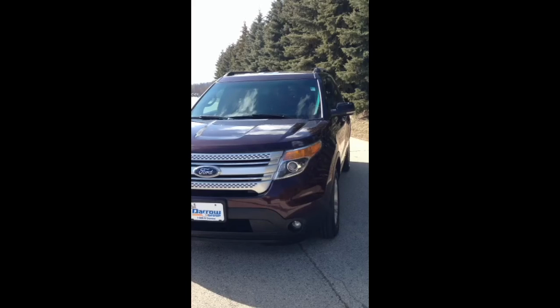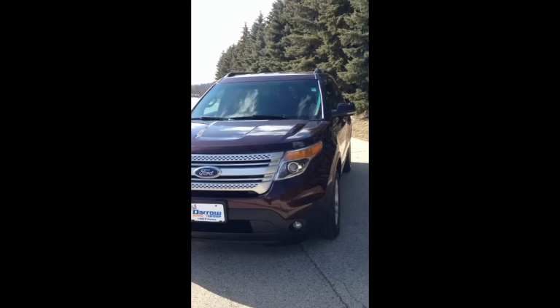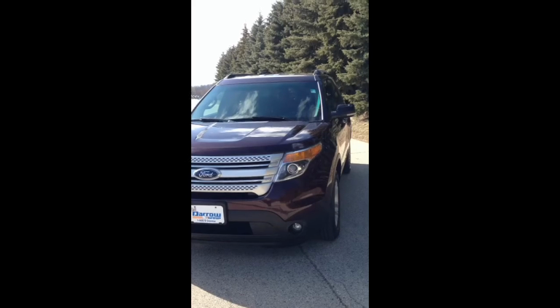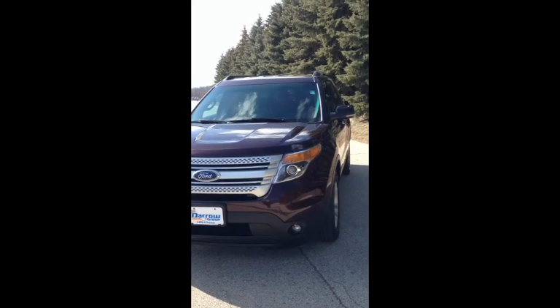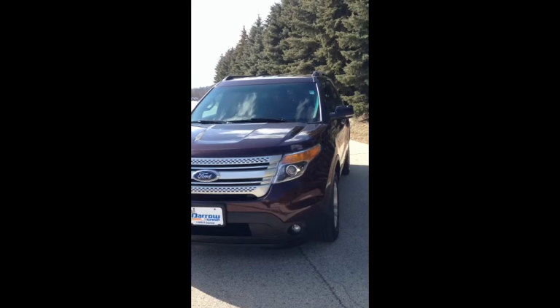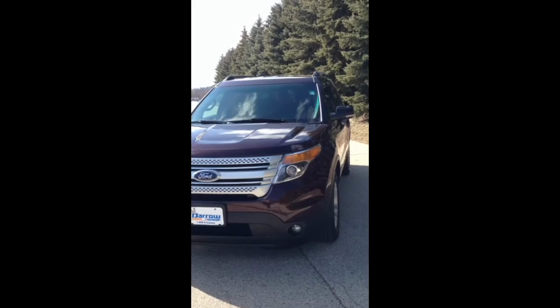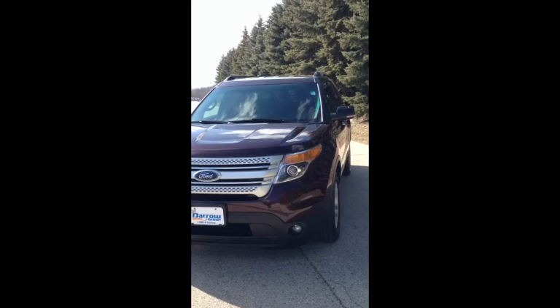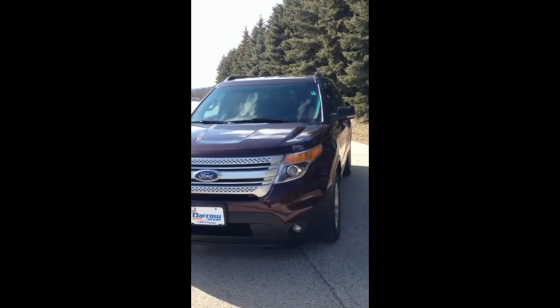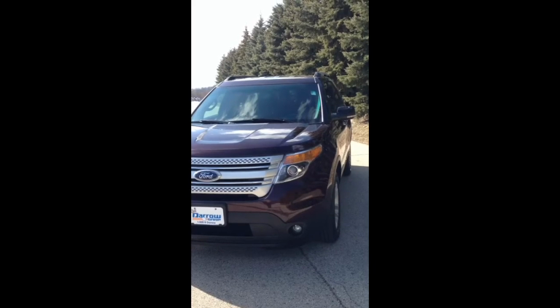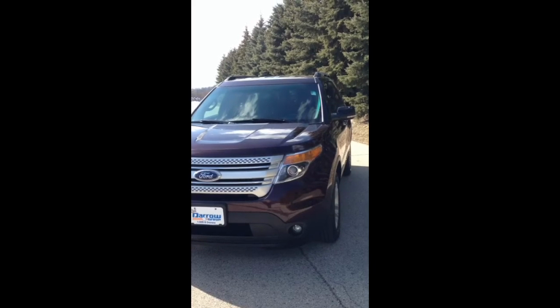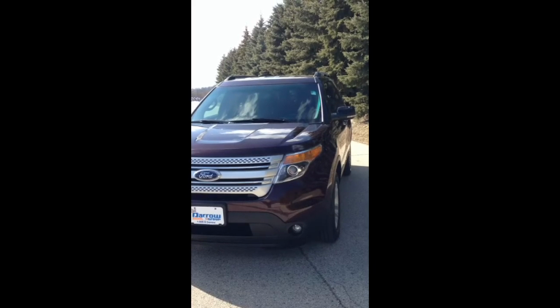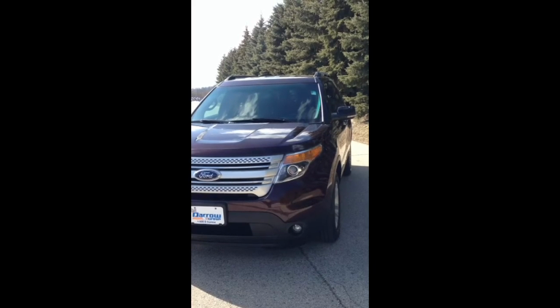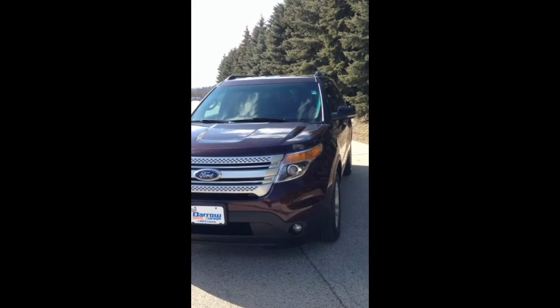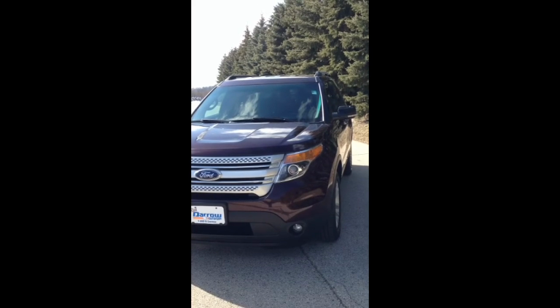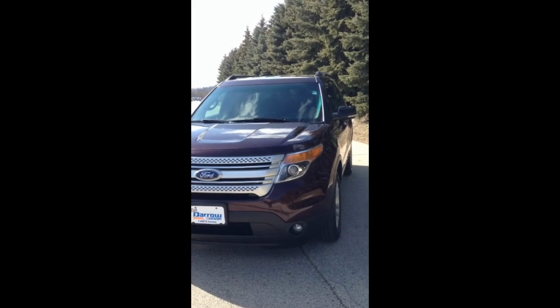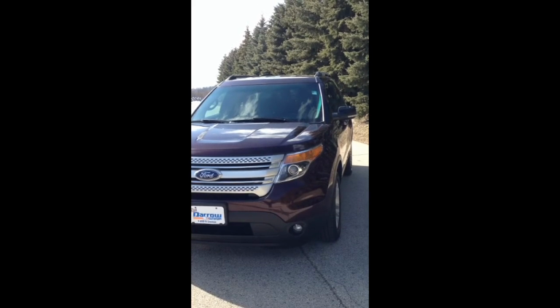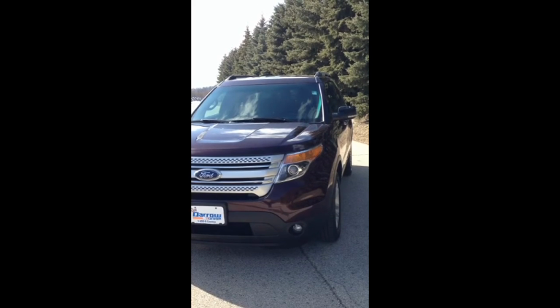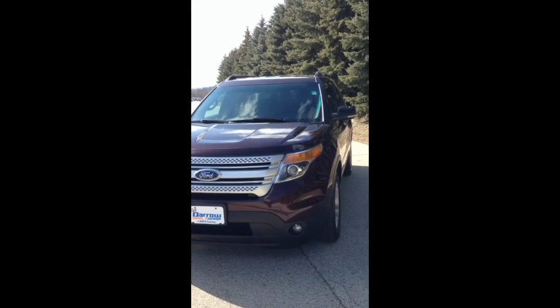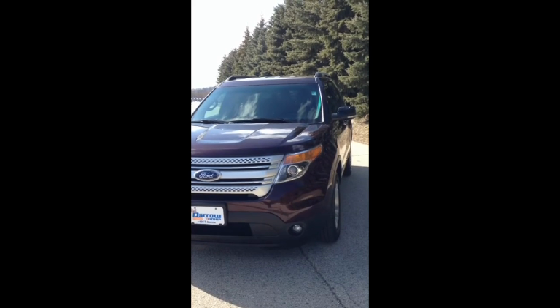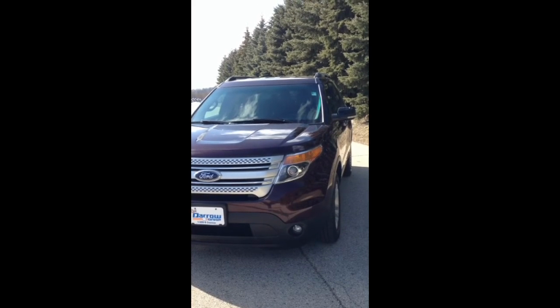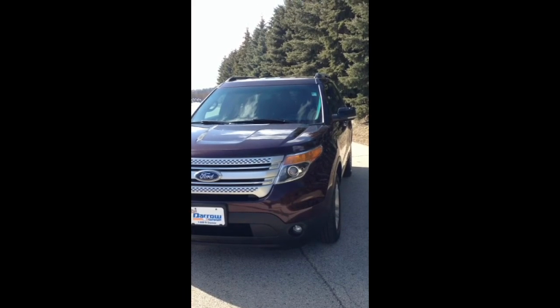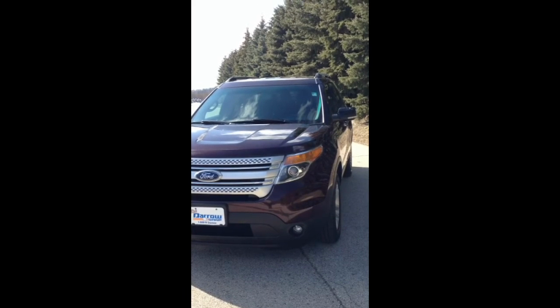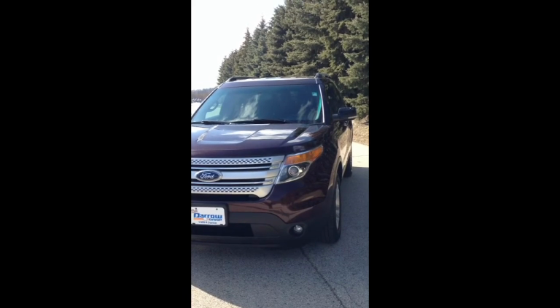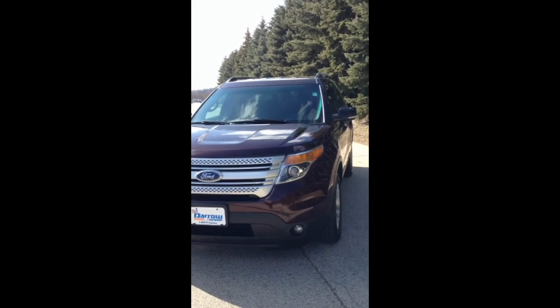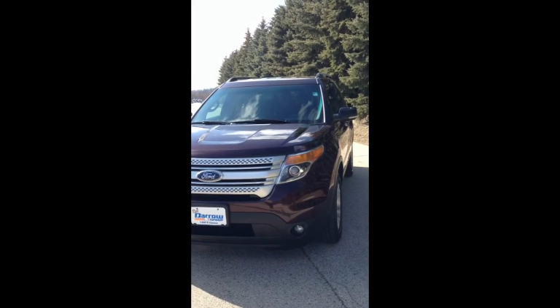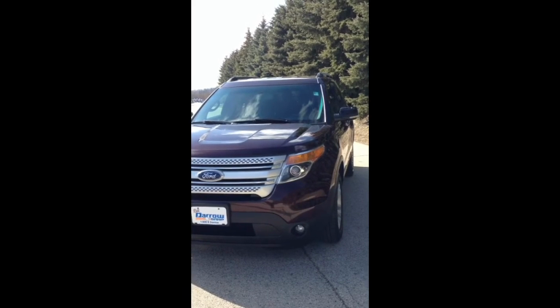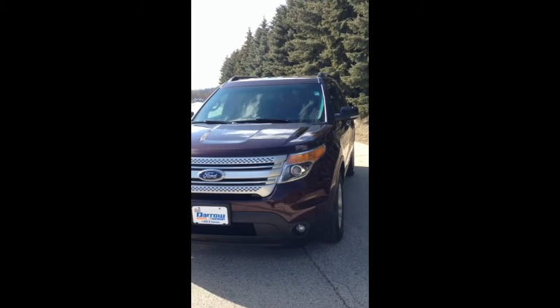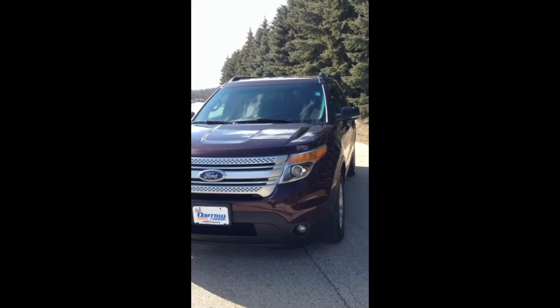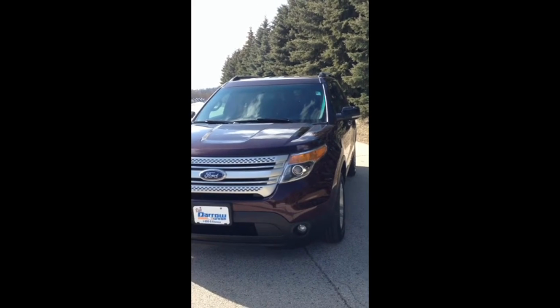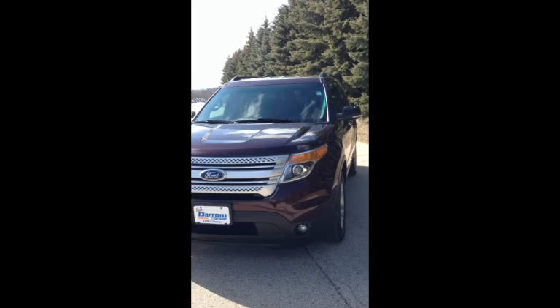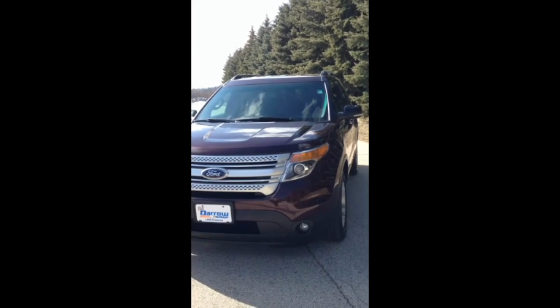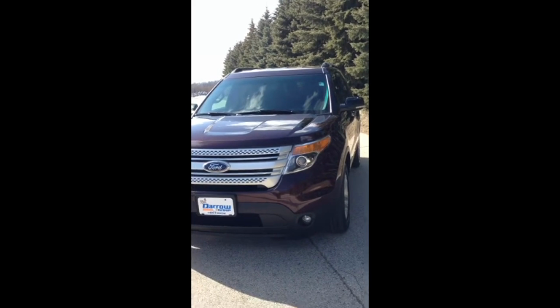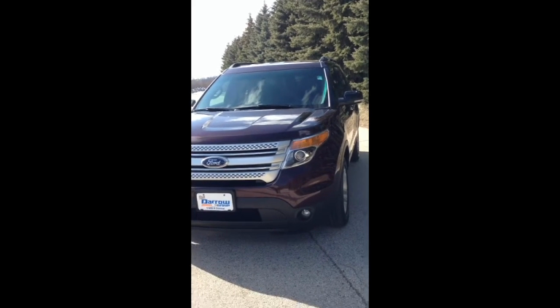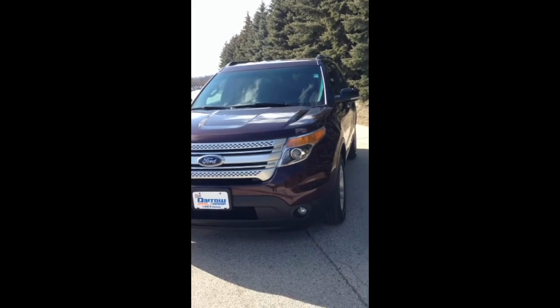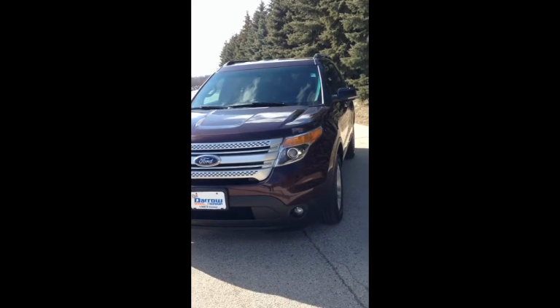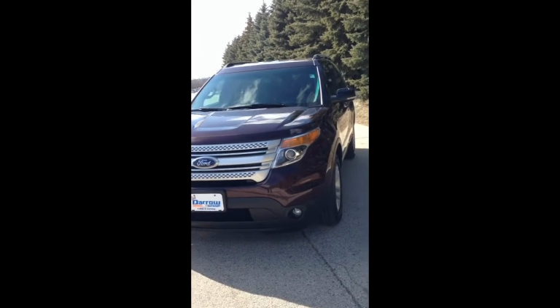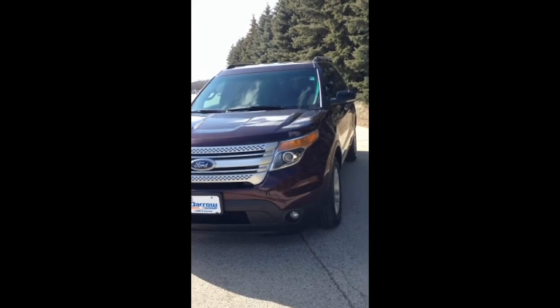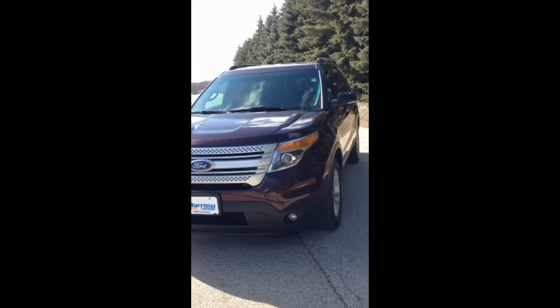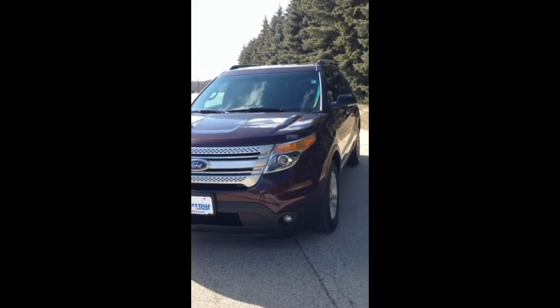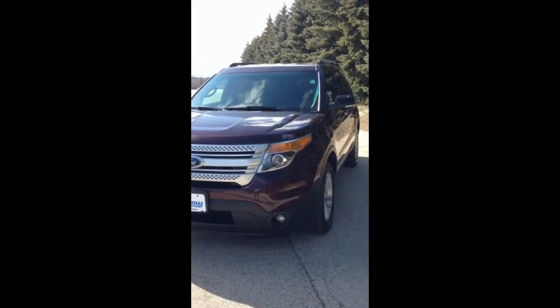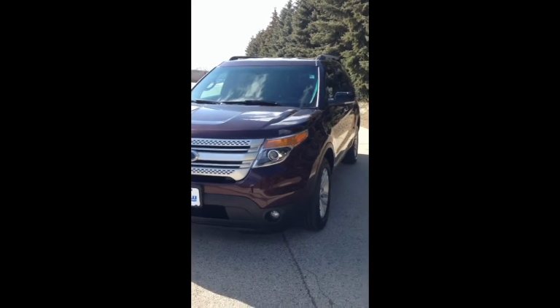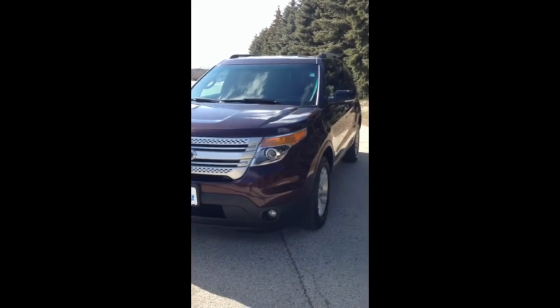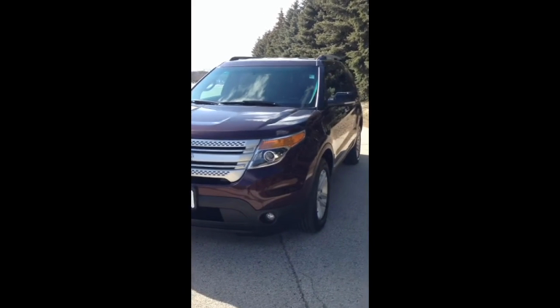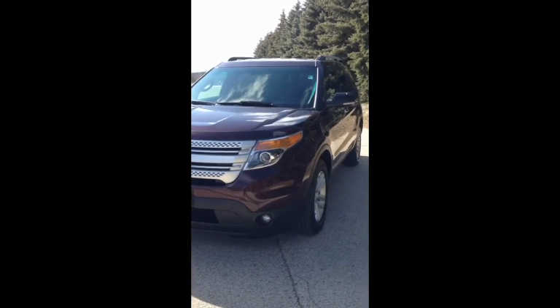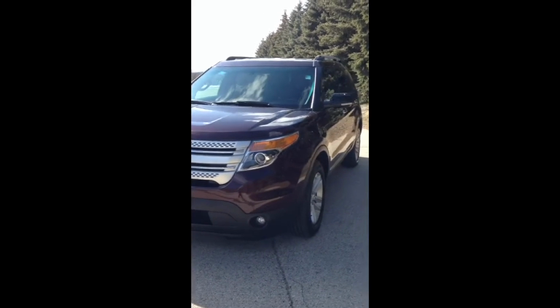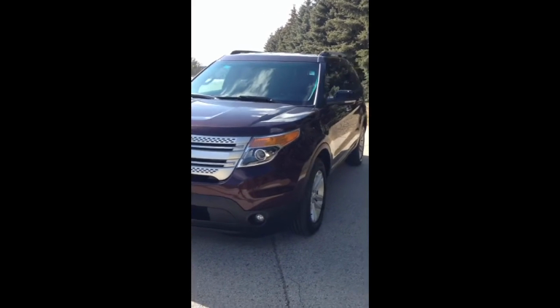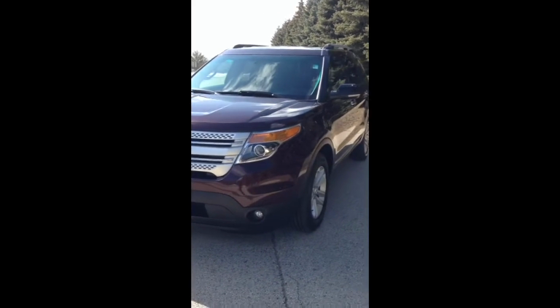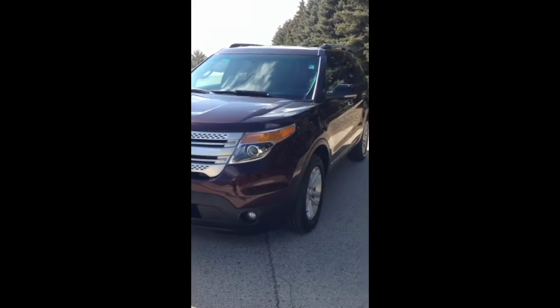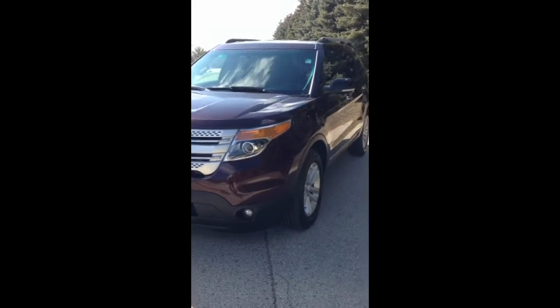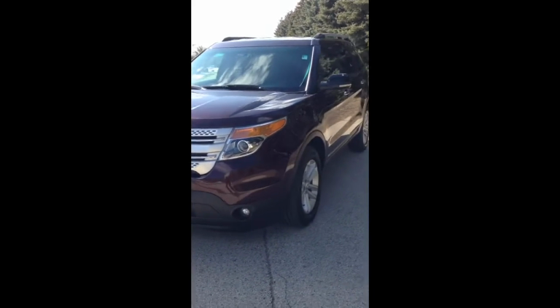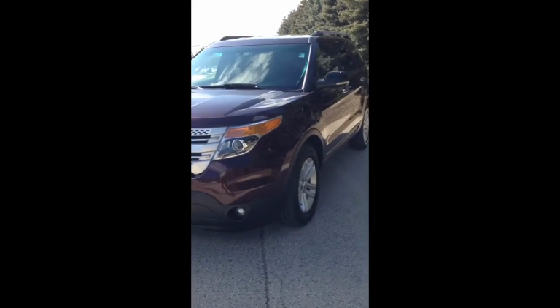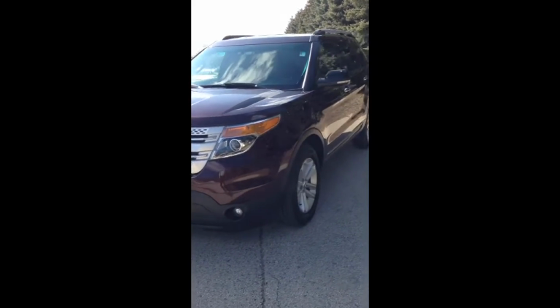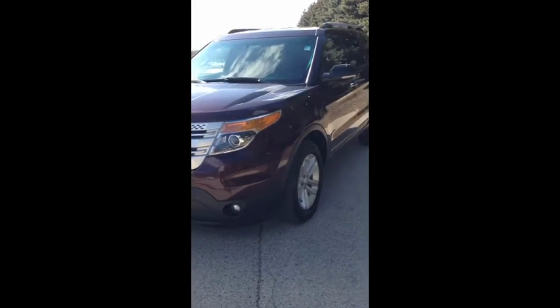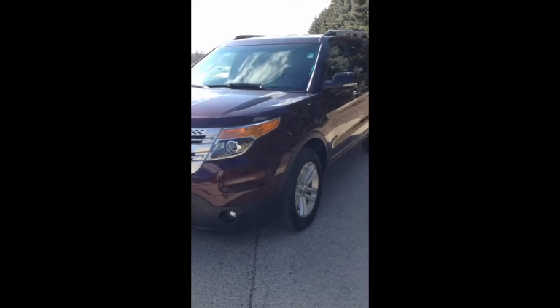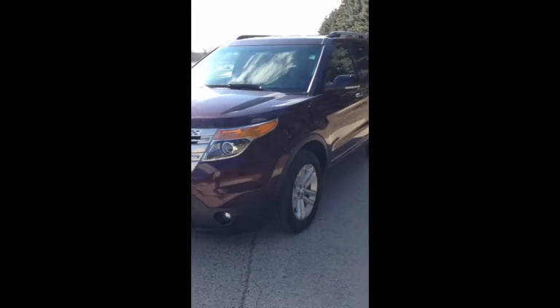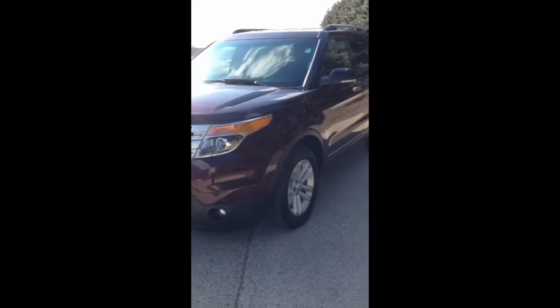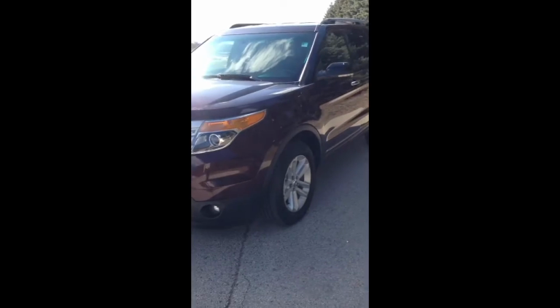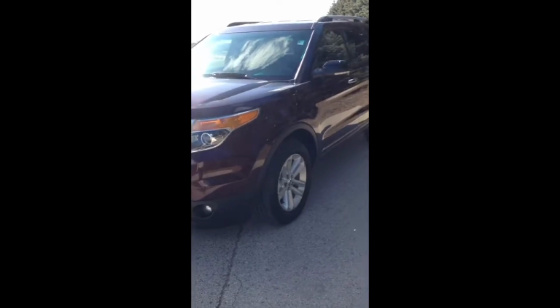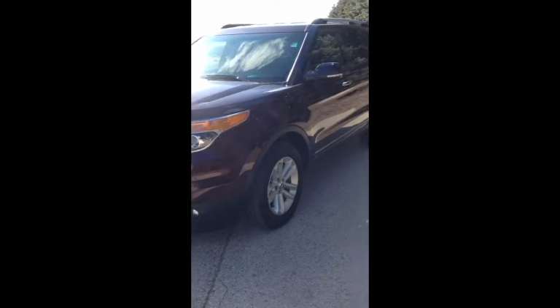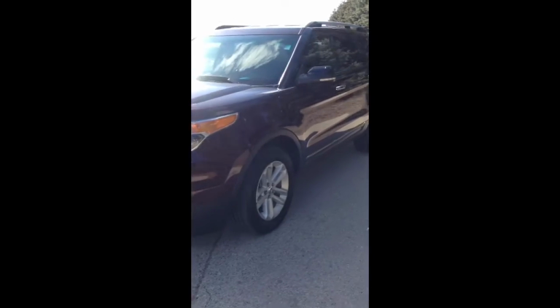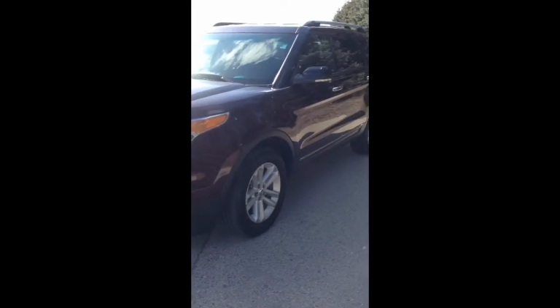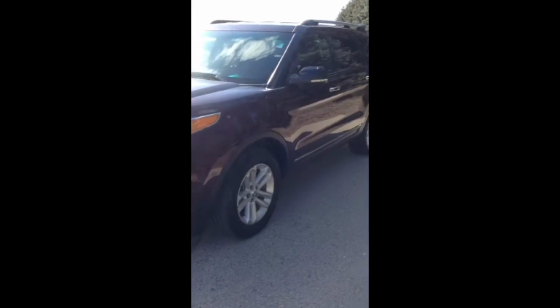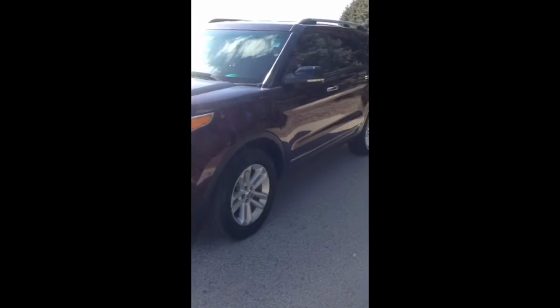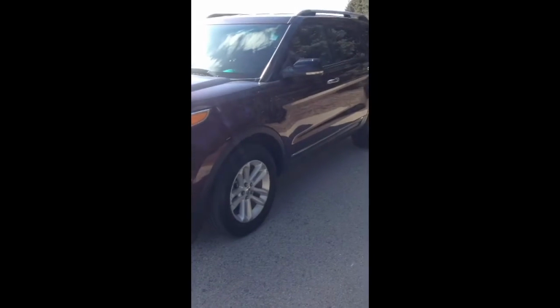This is Dana with RustAero Chrysler West Bend, giving you a walk around with this 2011 Ford Explorer XLT.